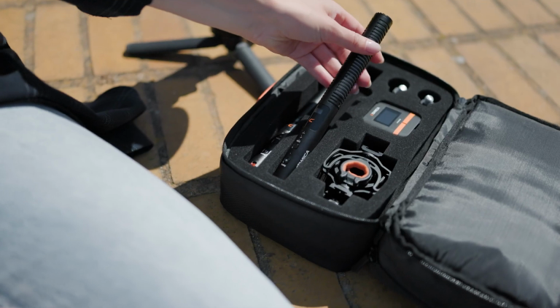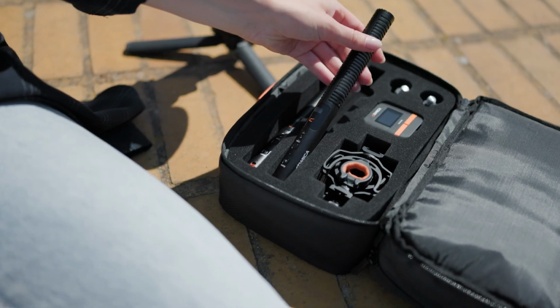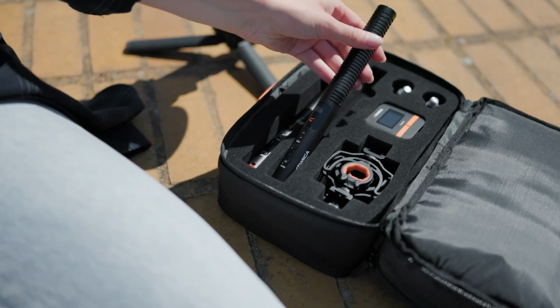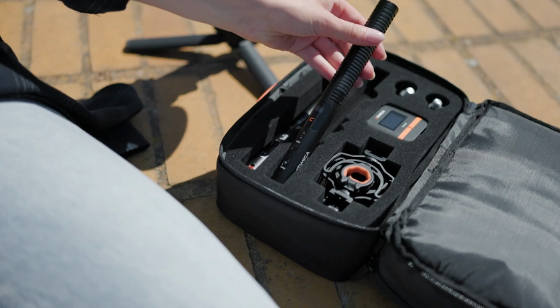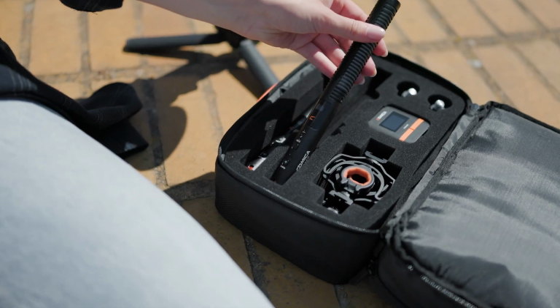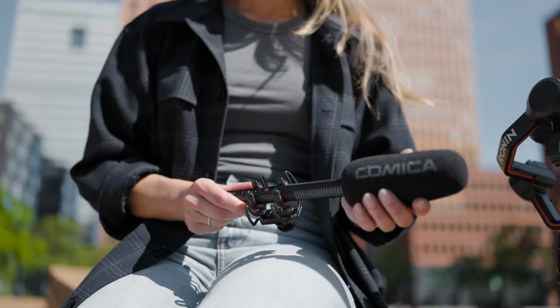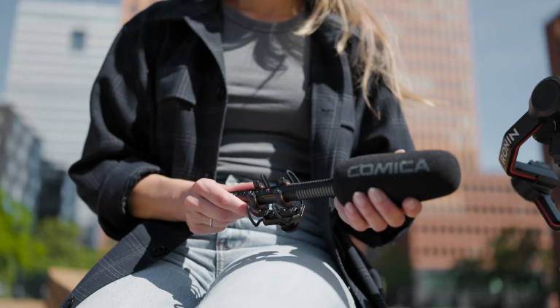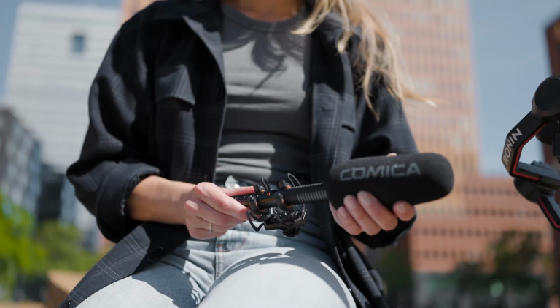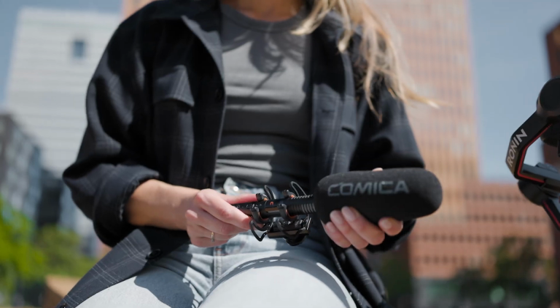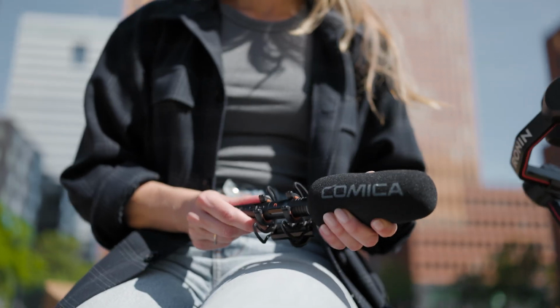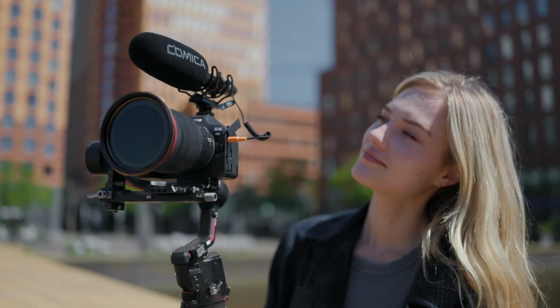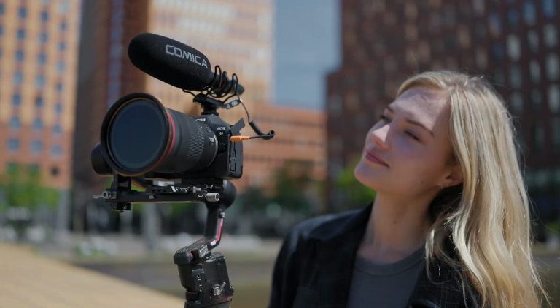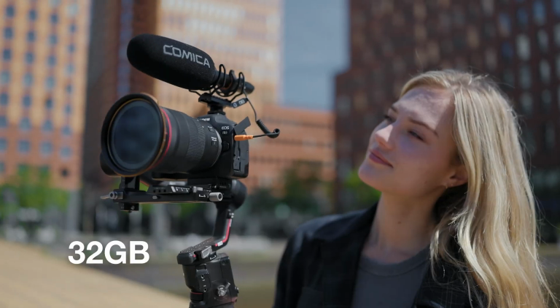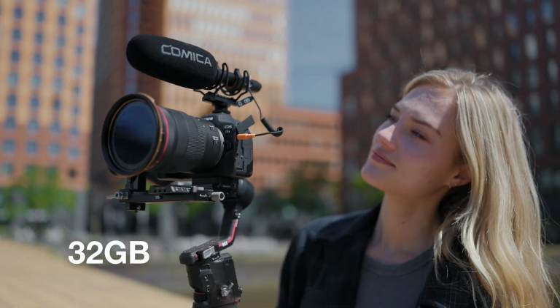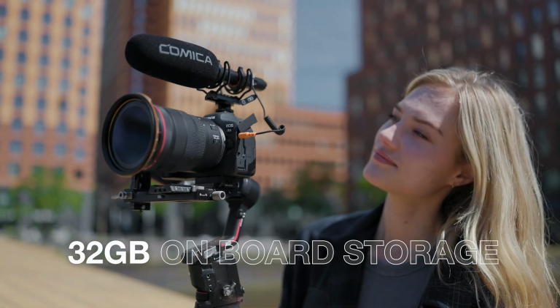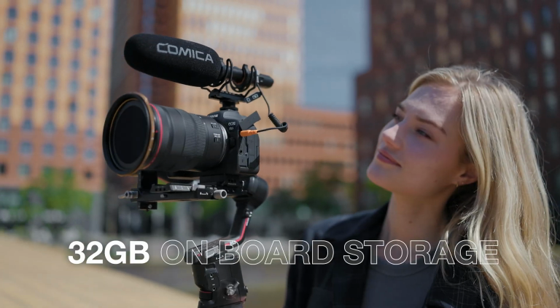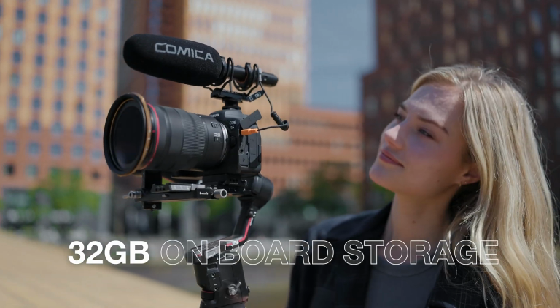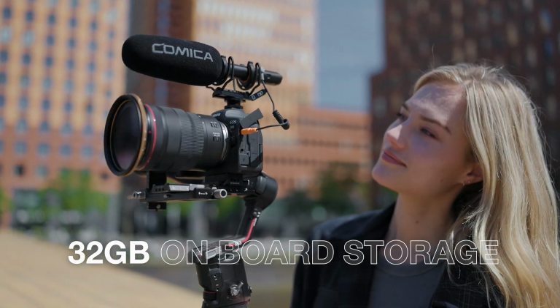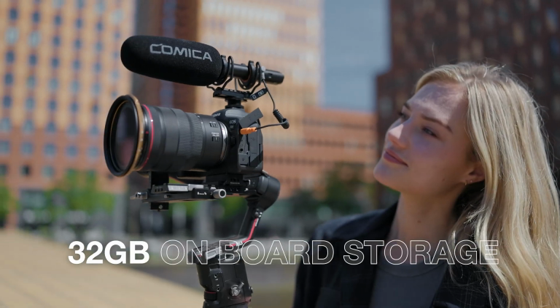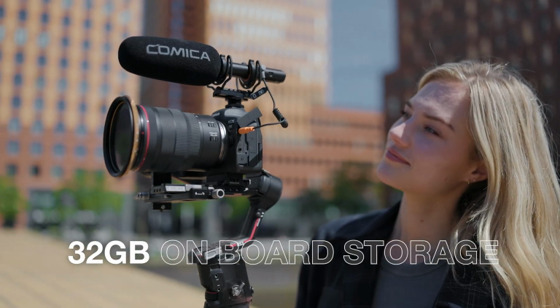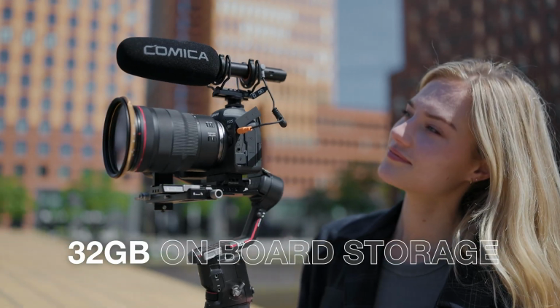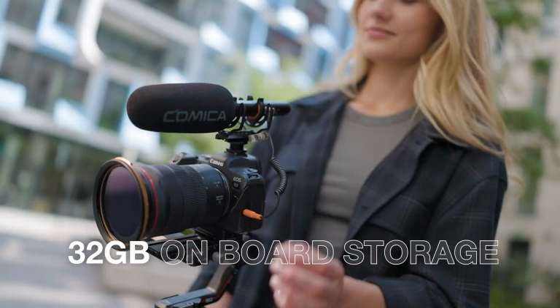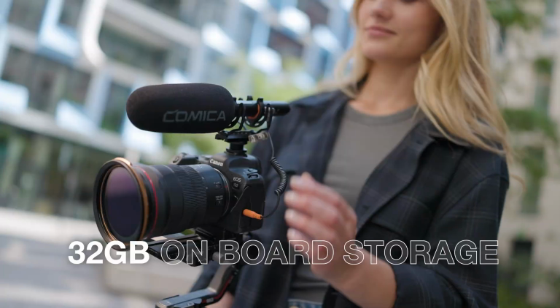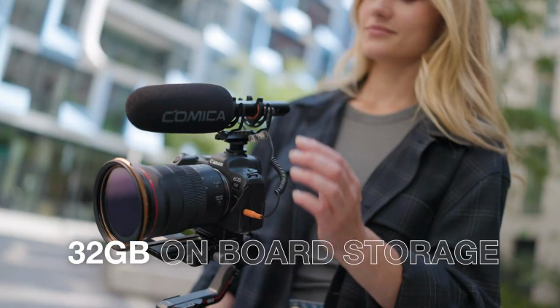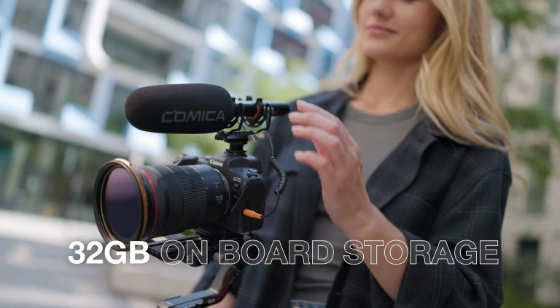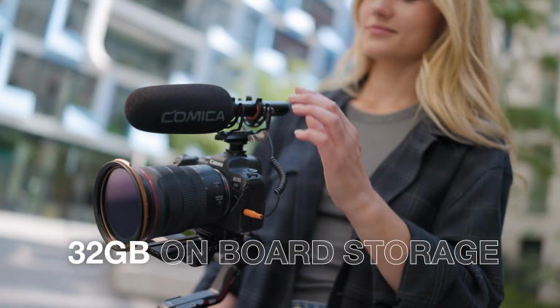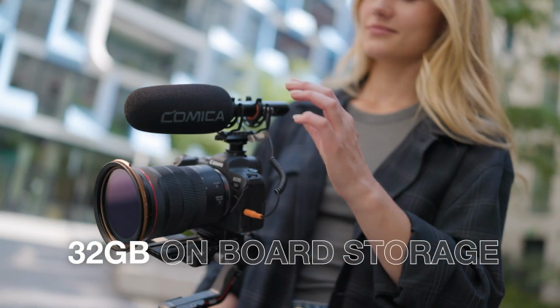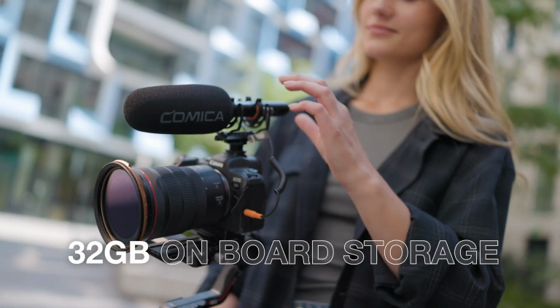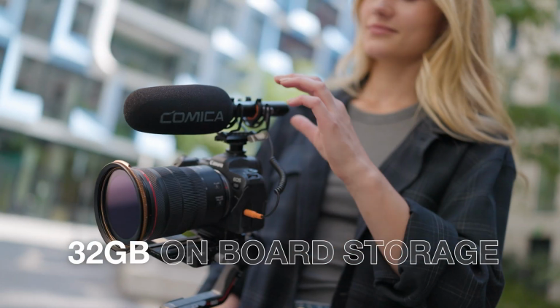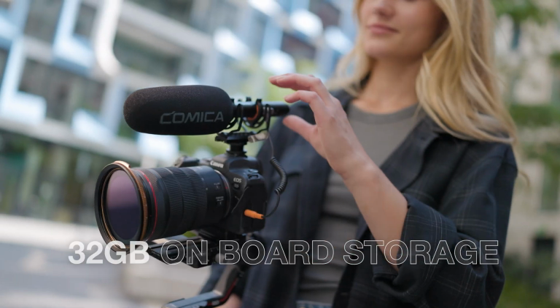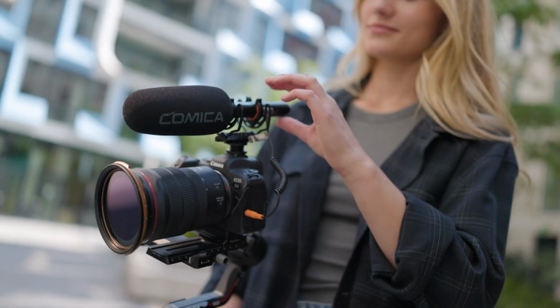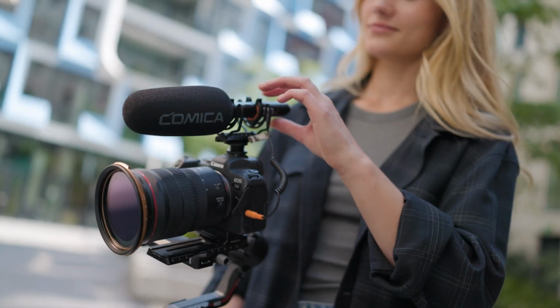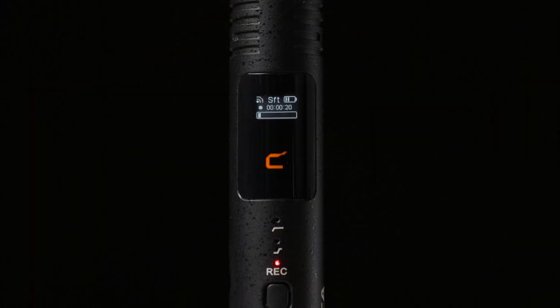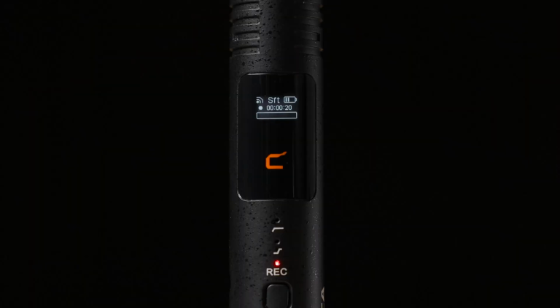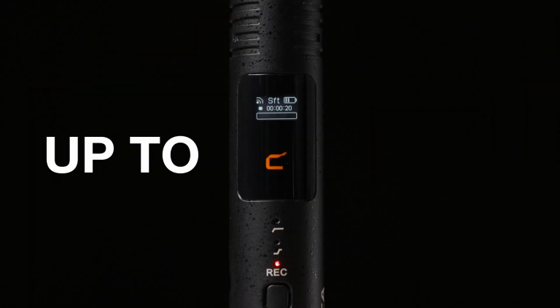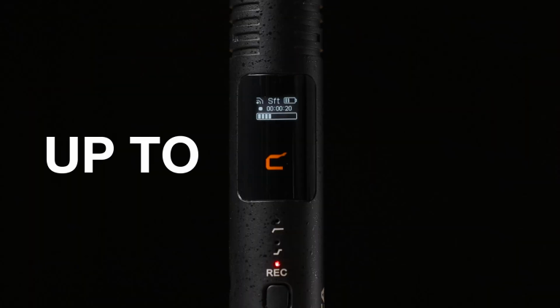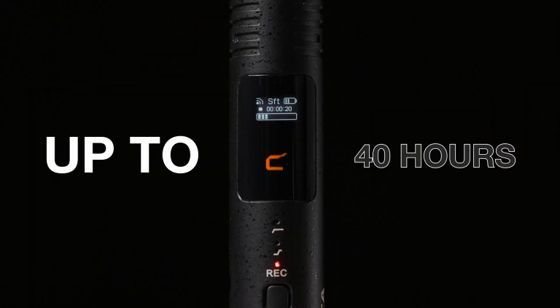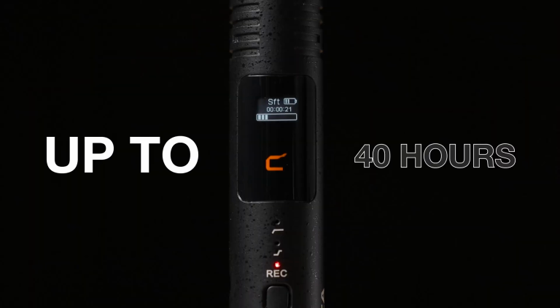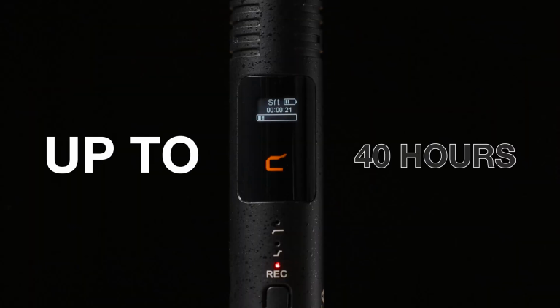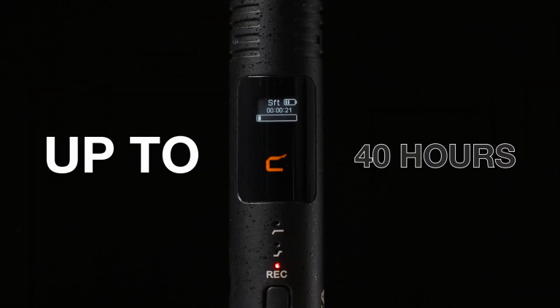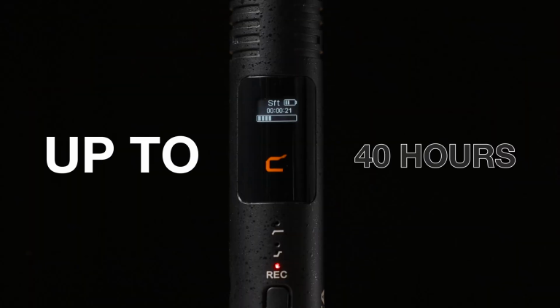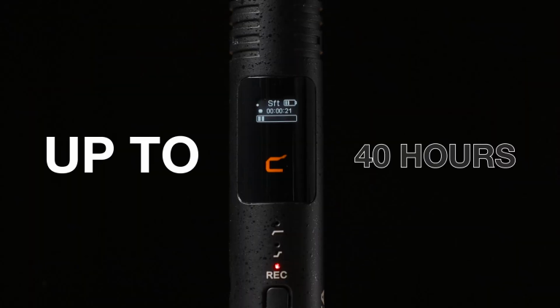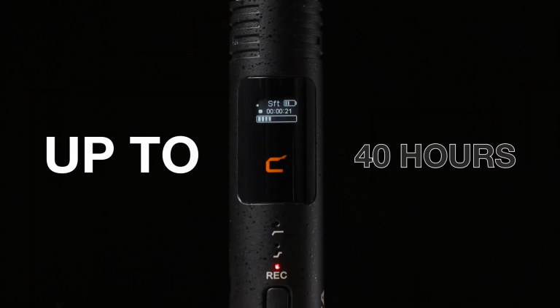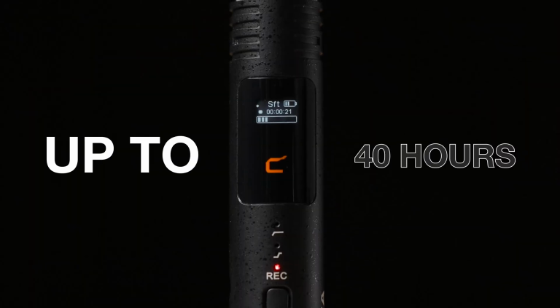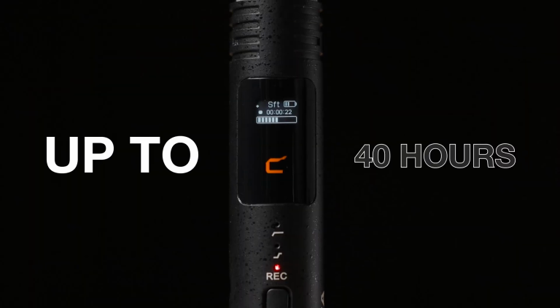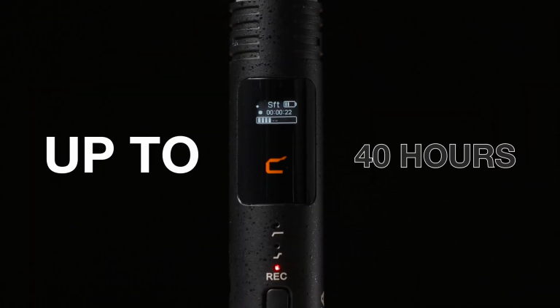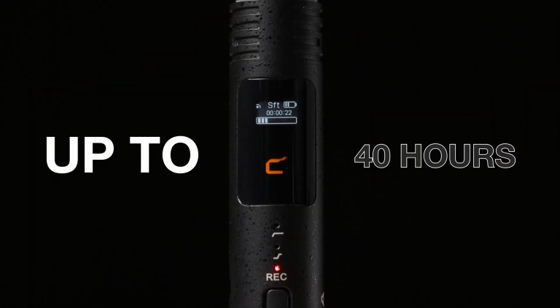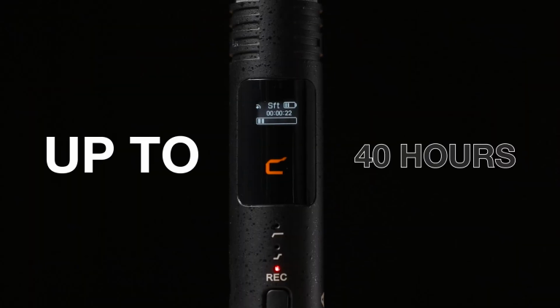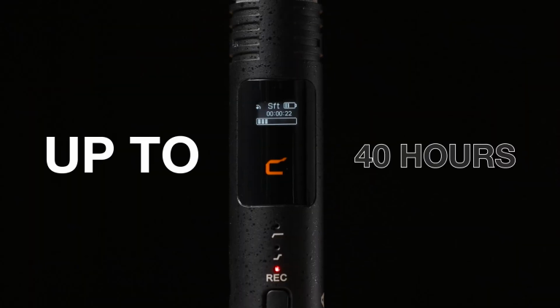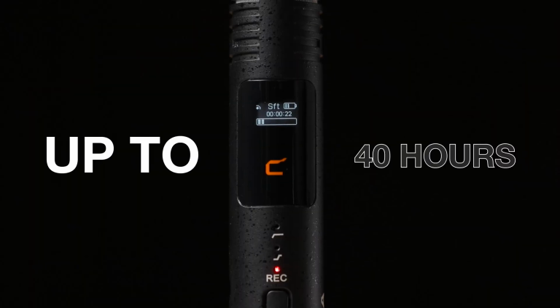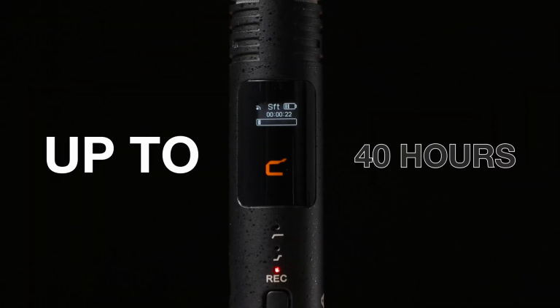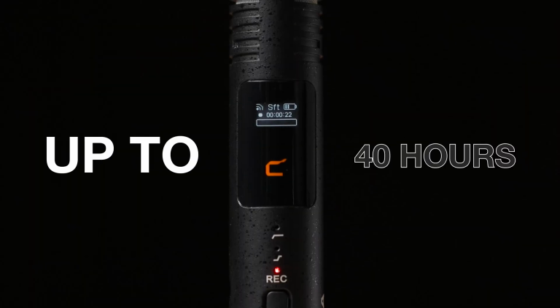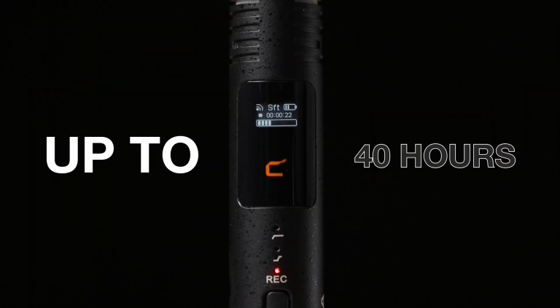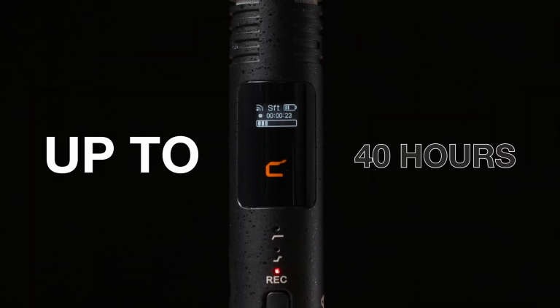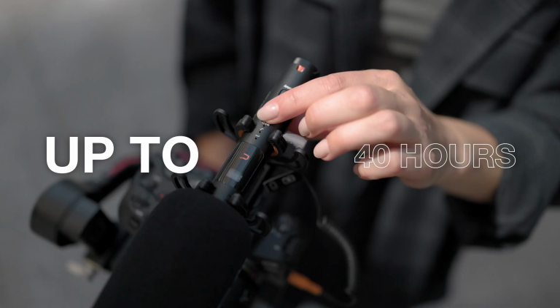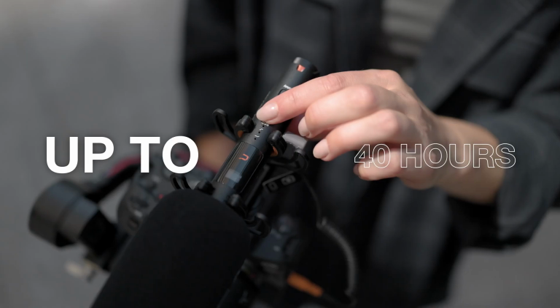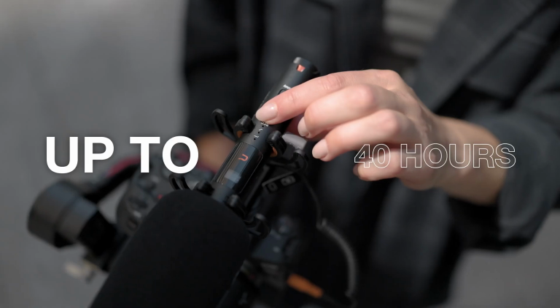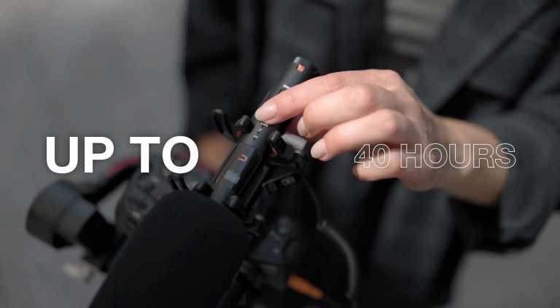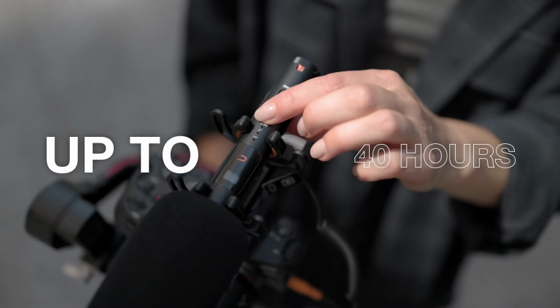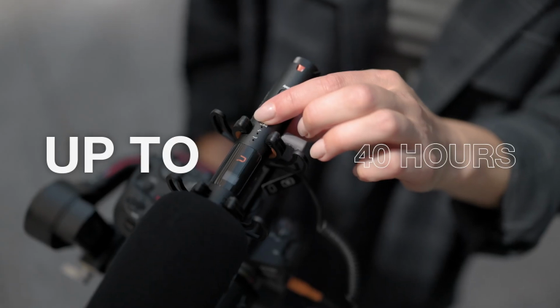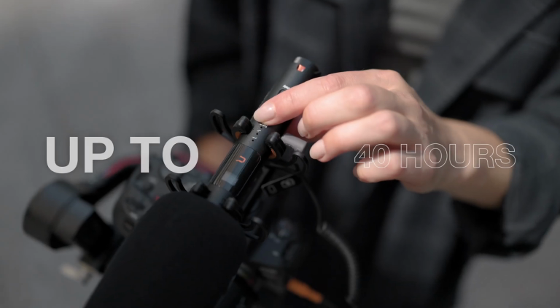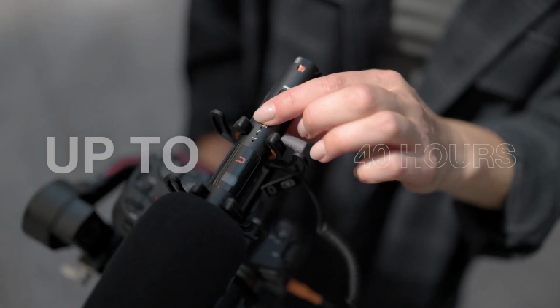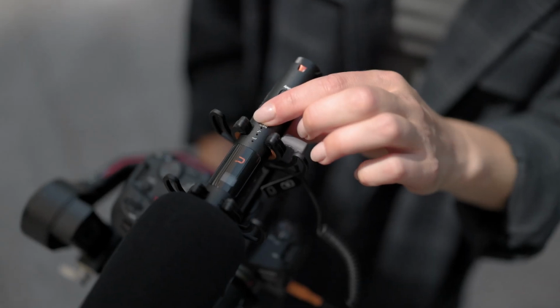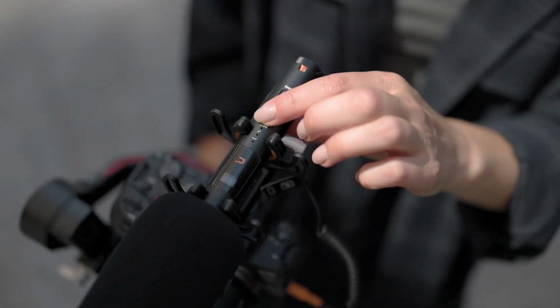Add an additional backup recording with onboard 32-gigabyte storage, up to 40 hours of recording, by just a press of the button.